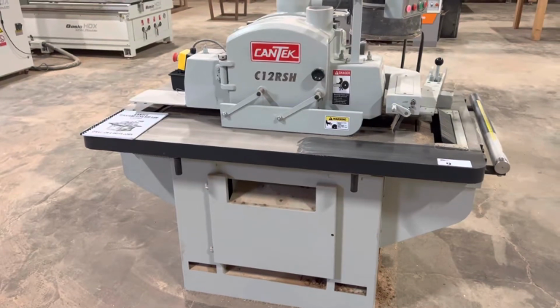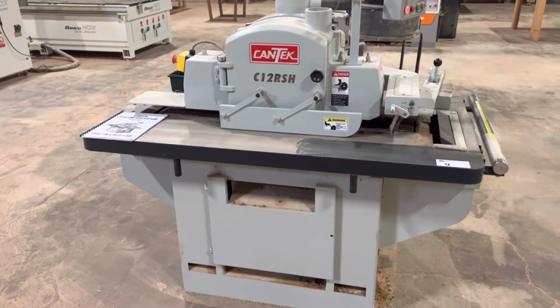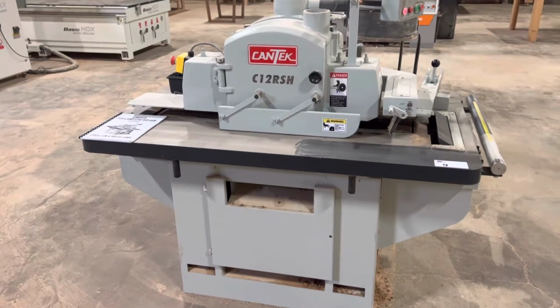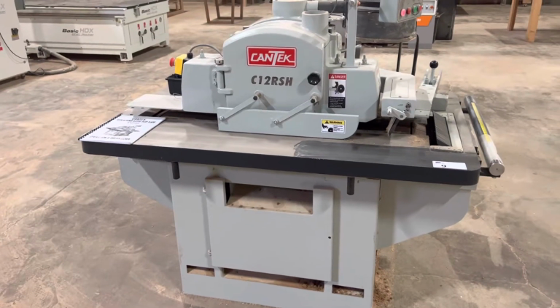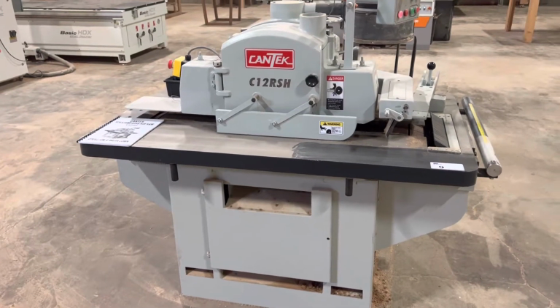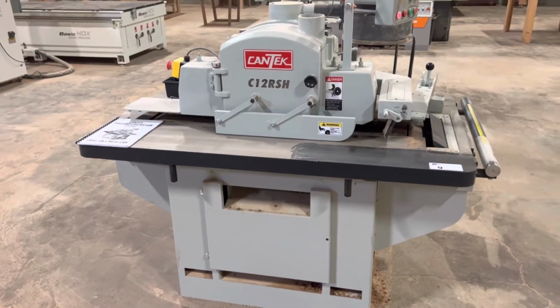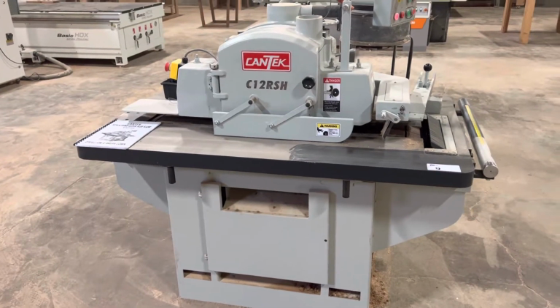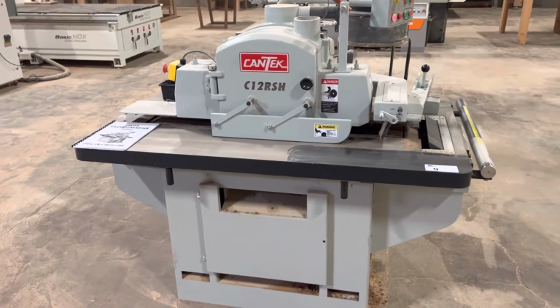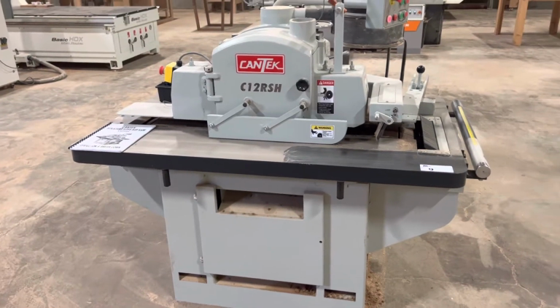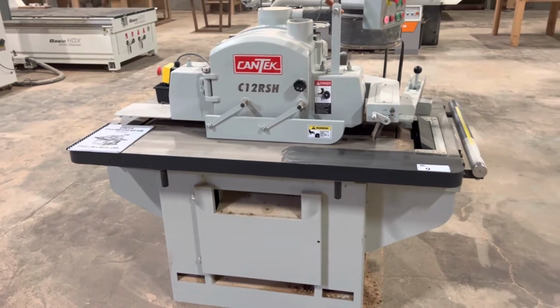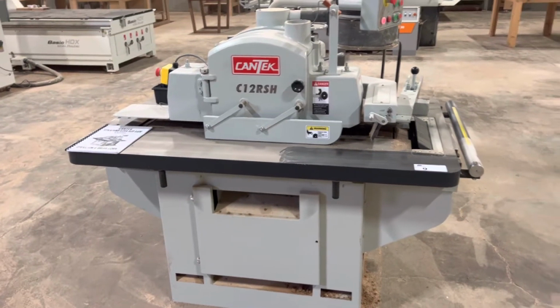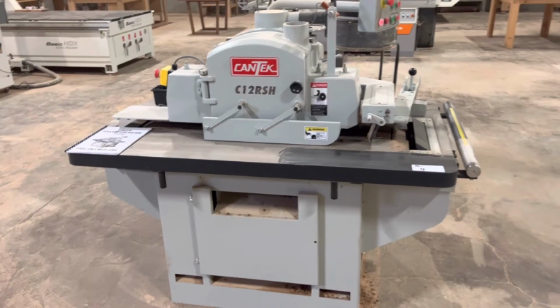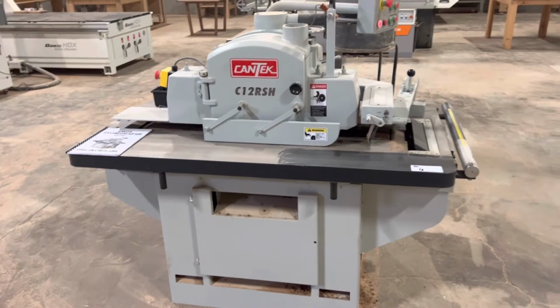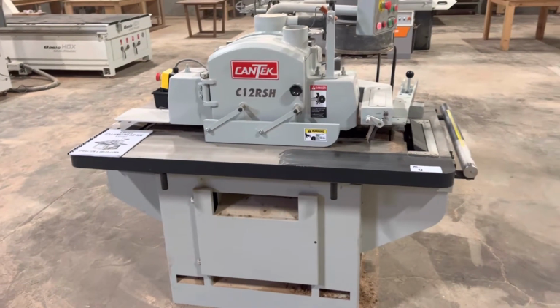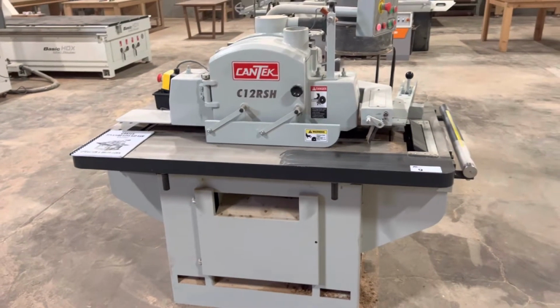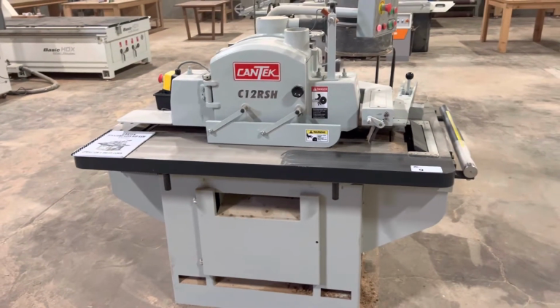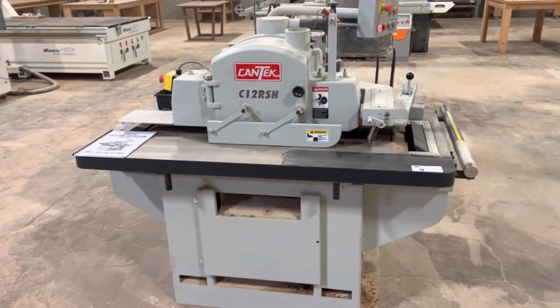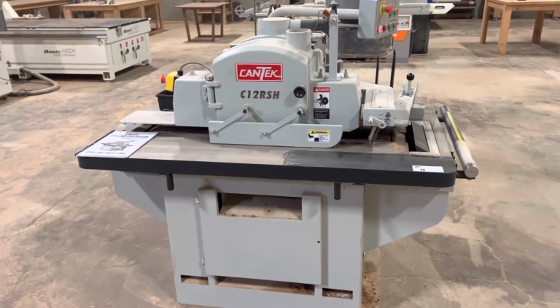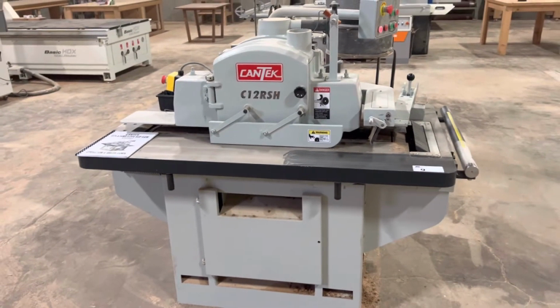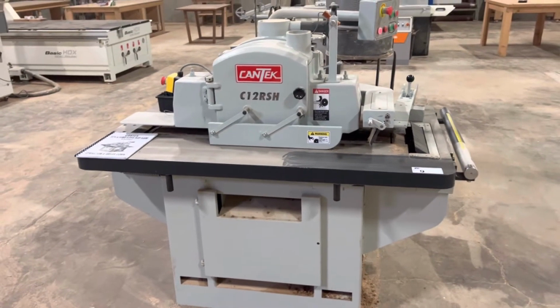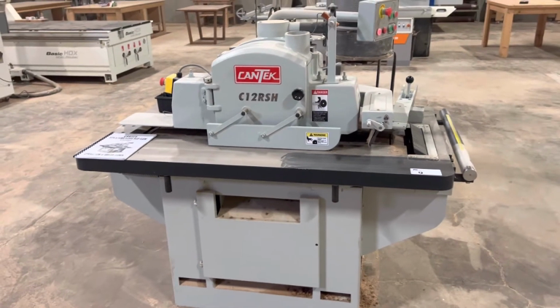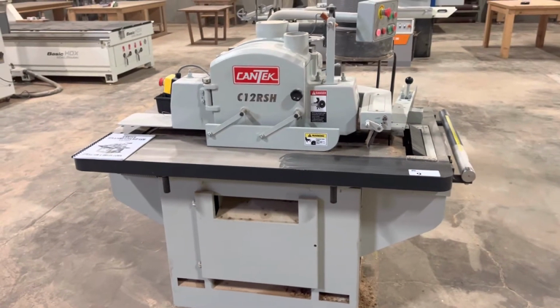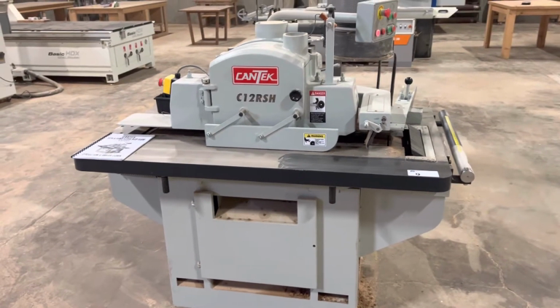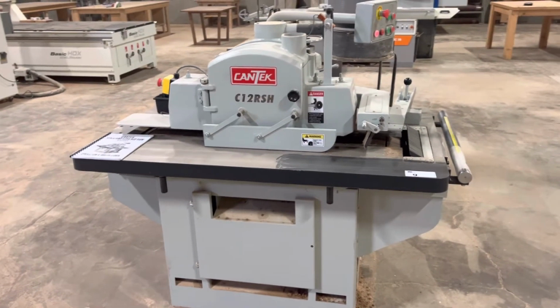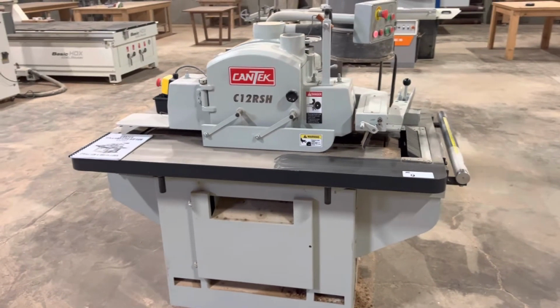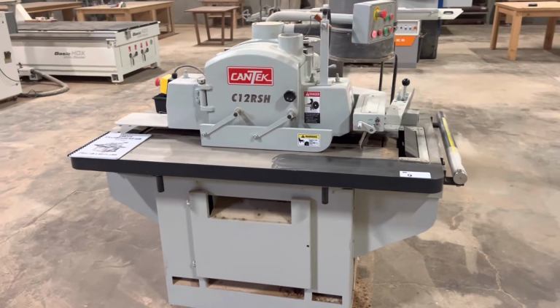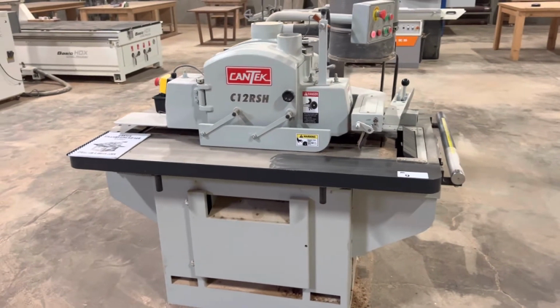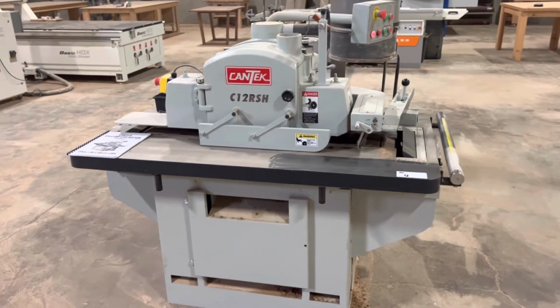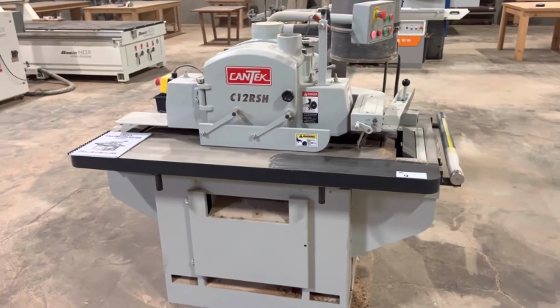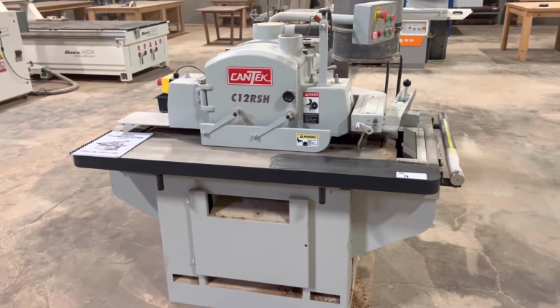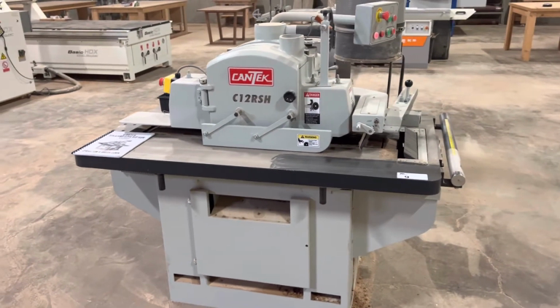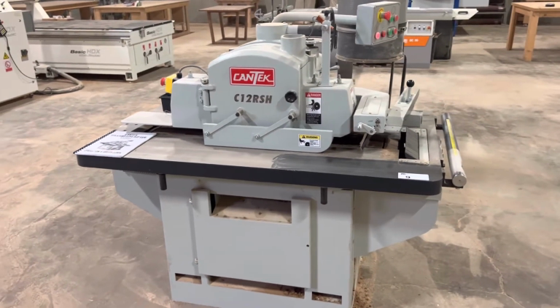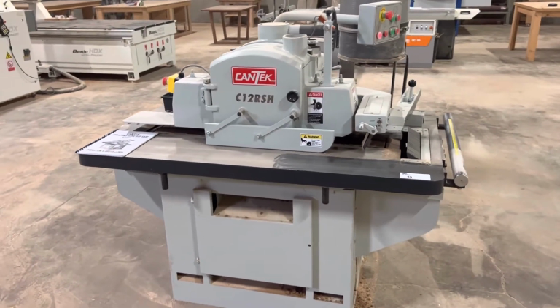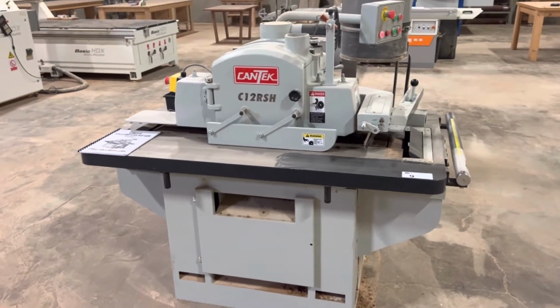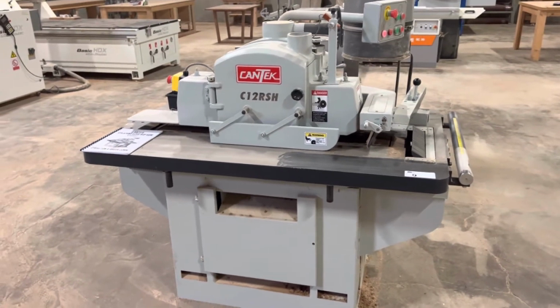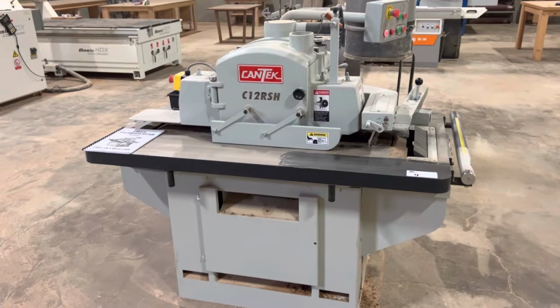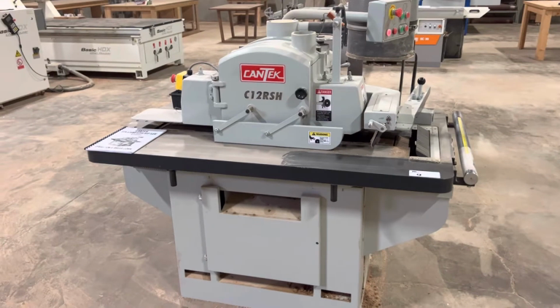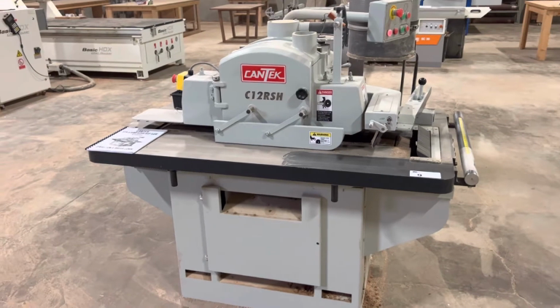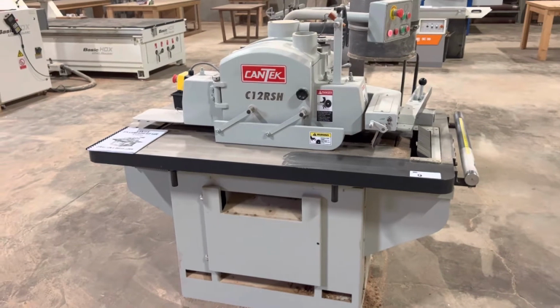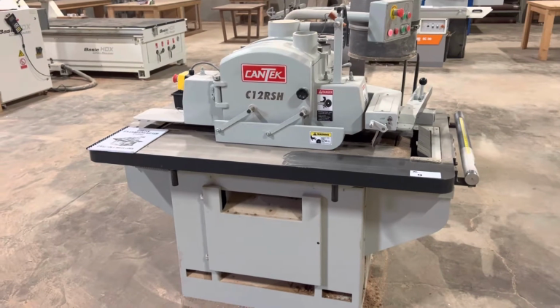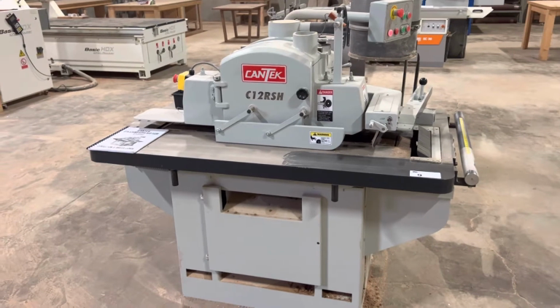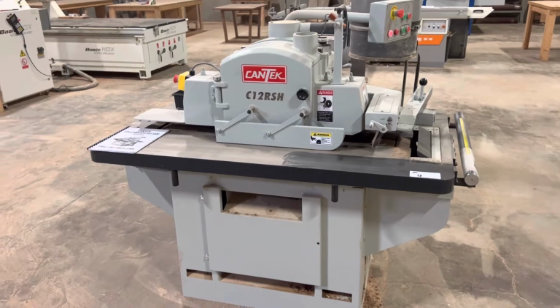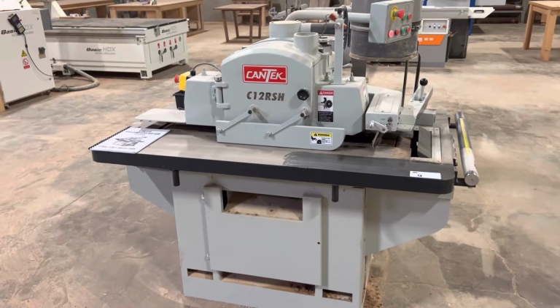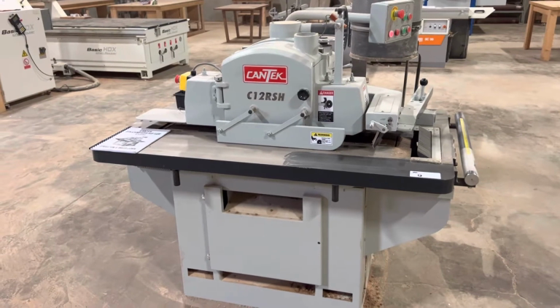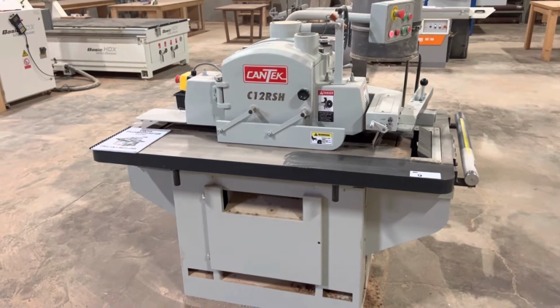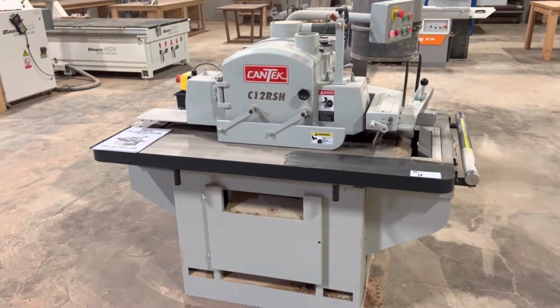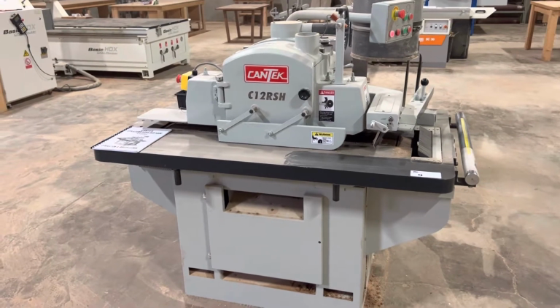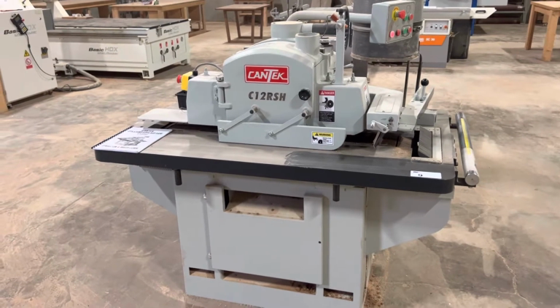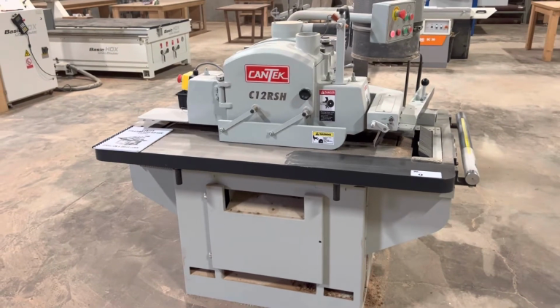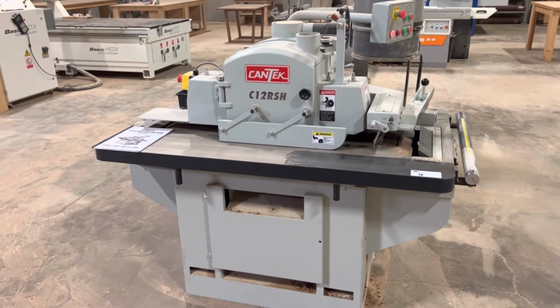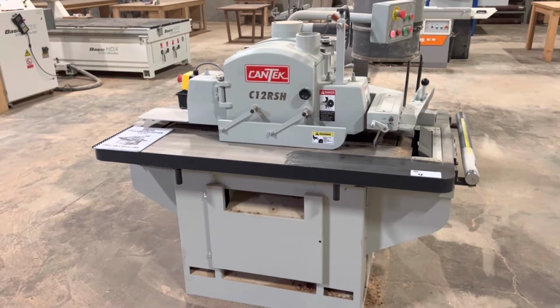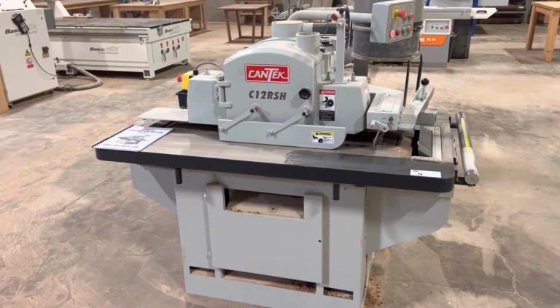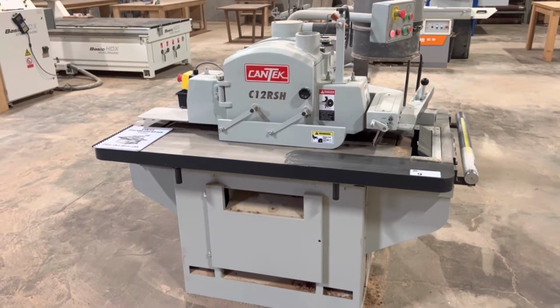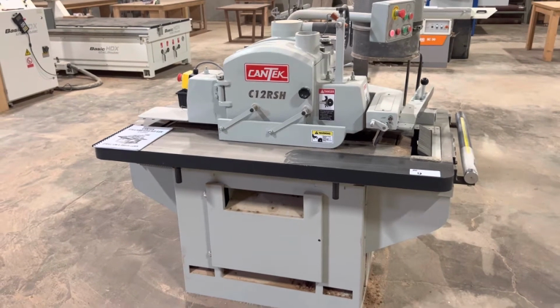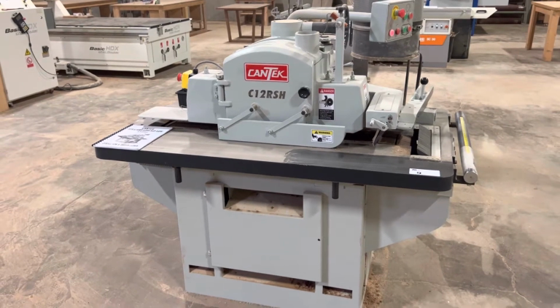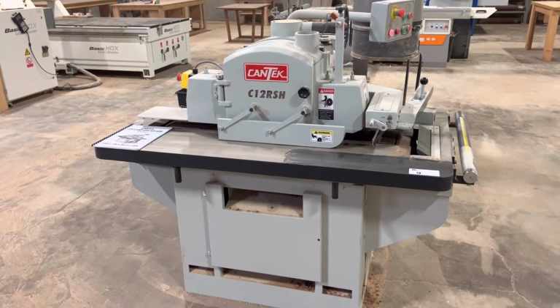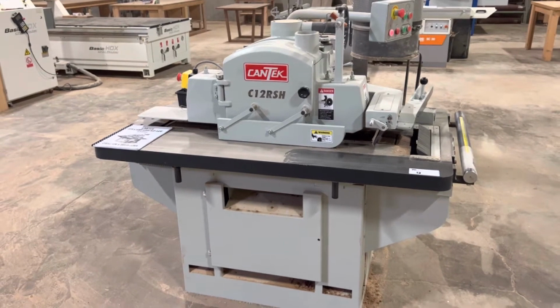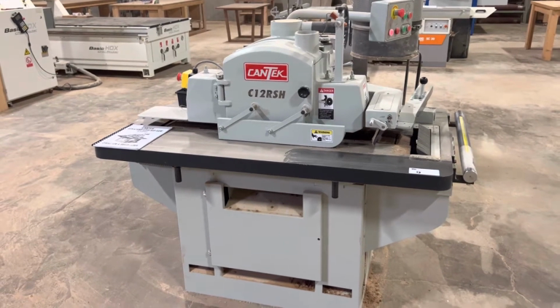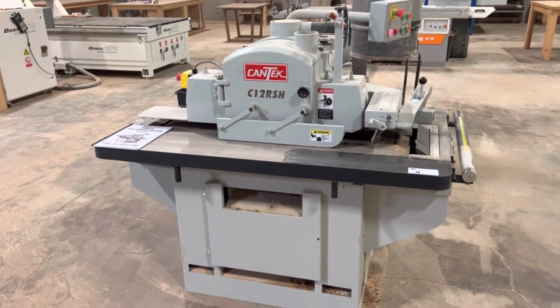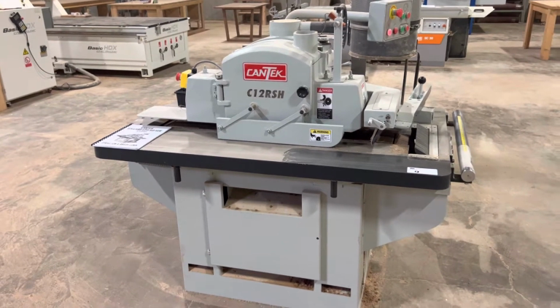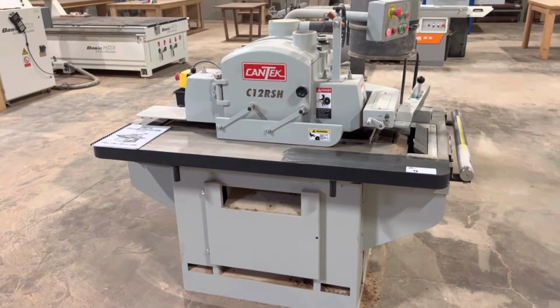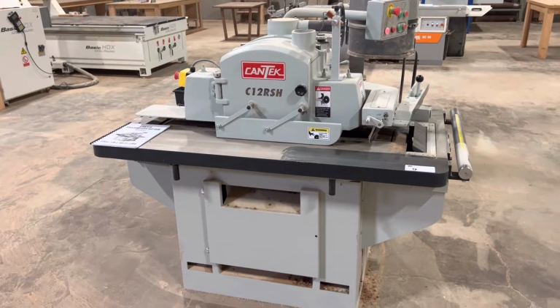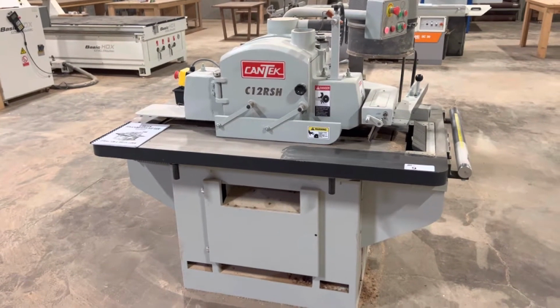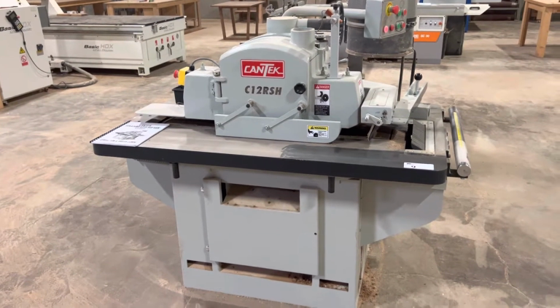Hi everybody, welcome to another Able Auctions. Today we have an Abbotsford wood shop with some really nice equipment in here.